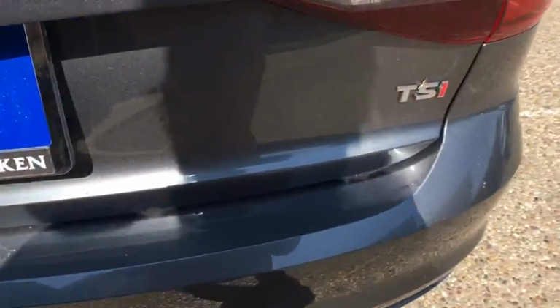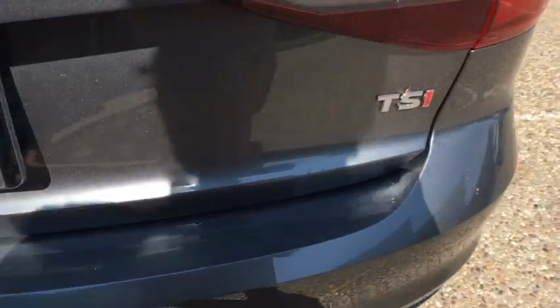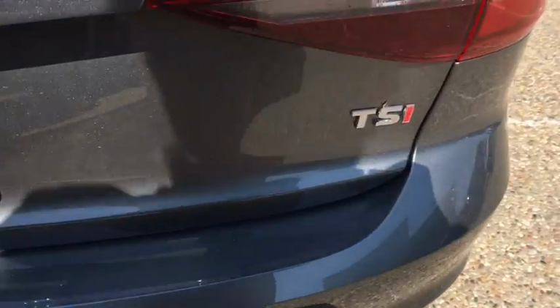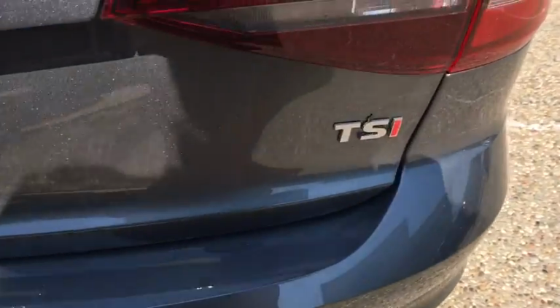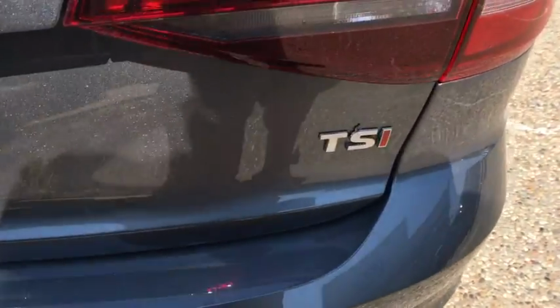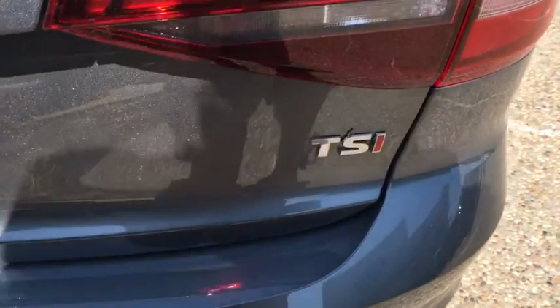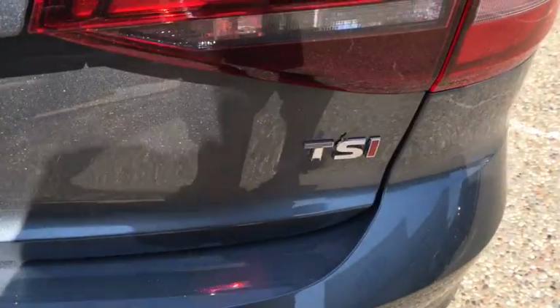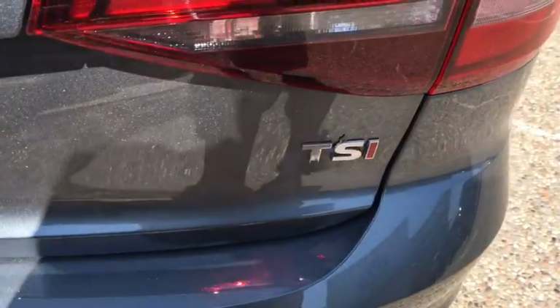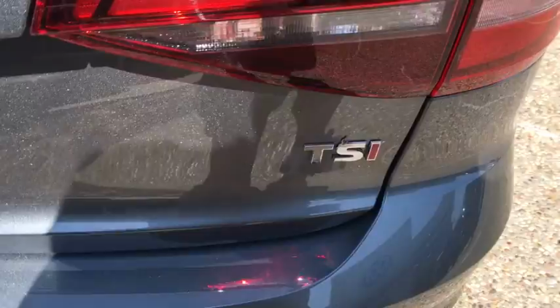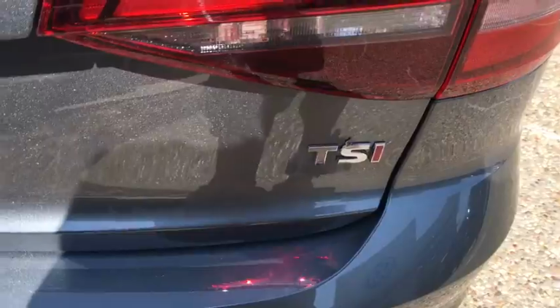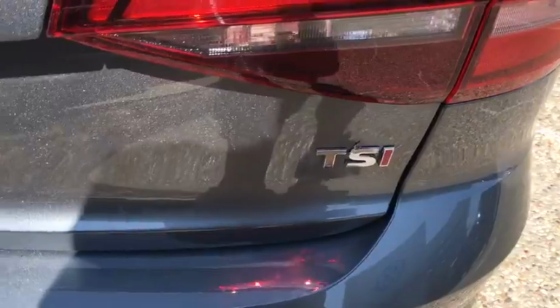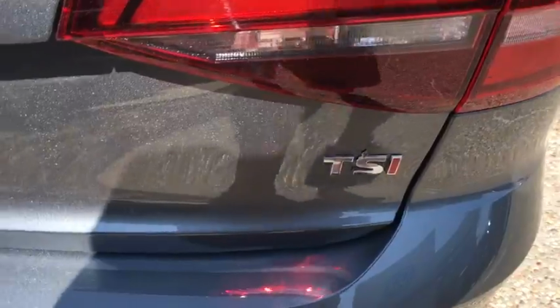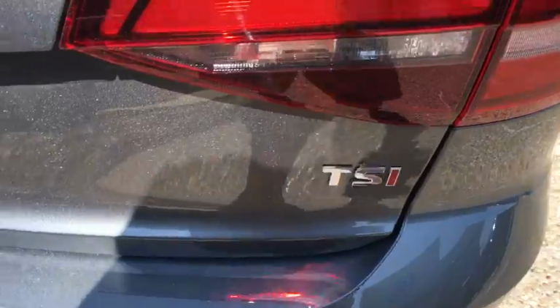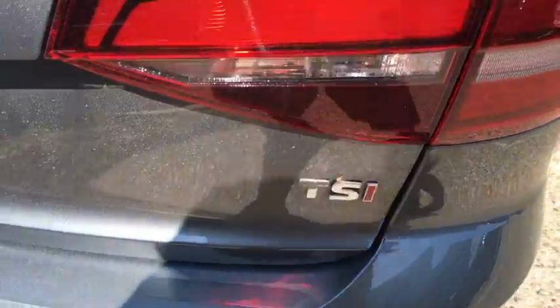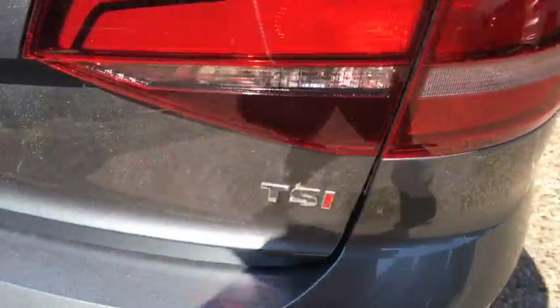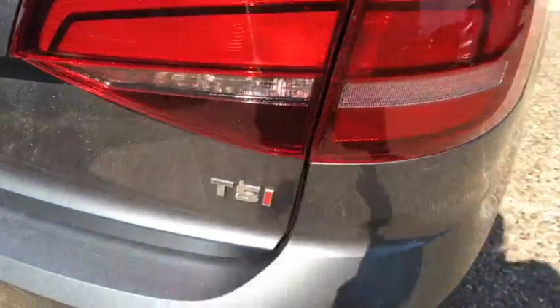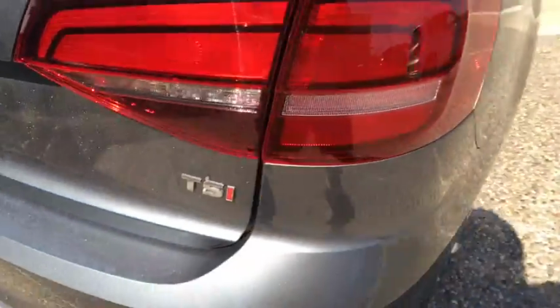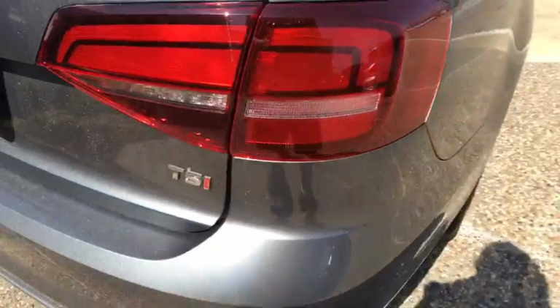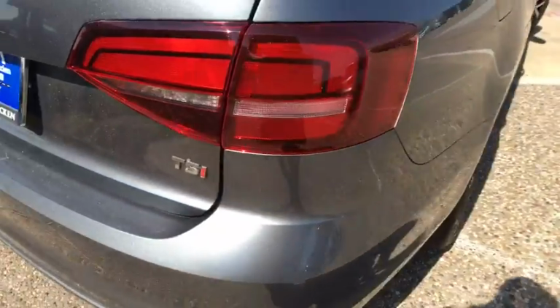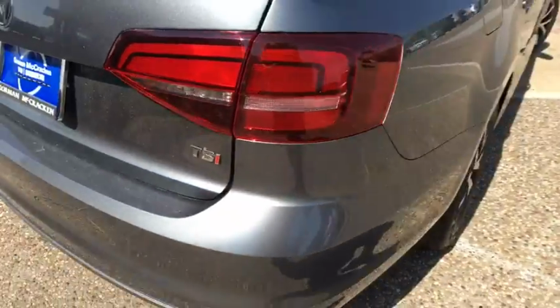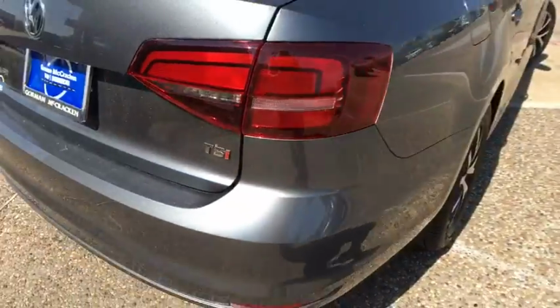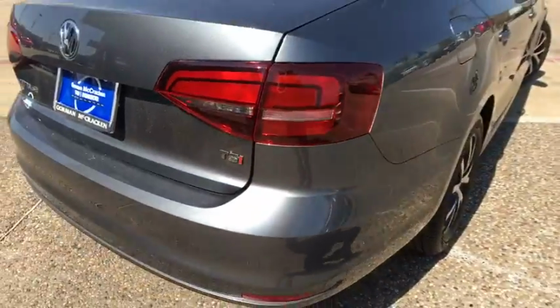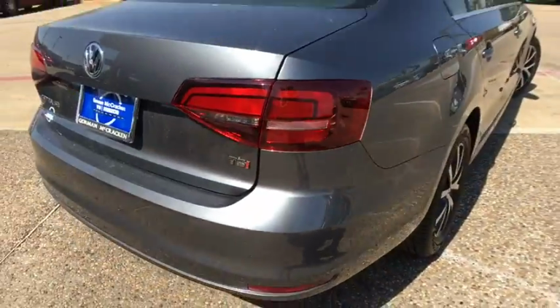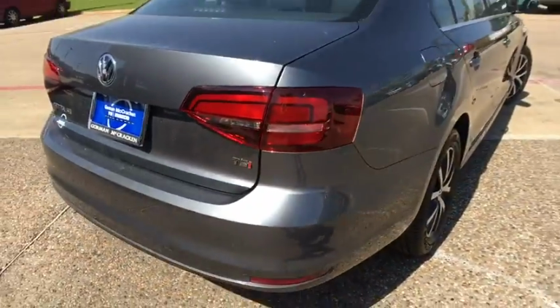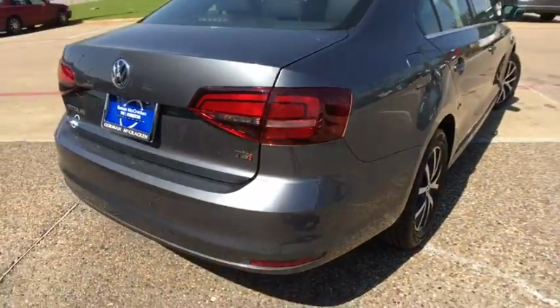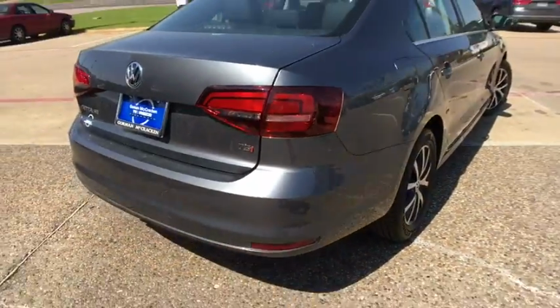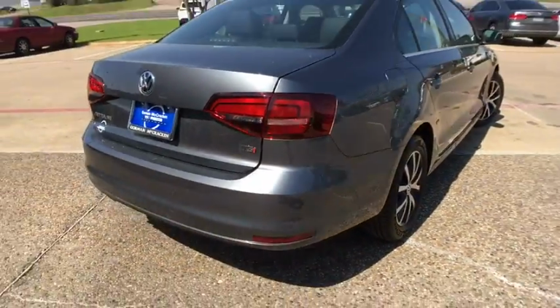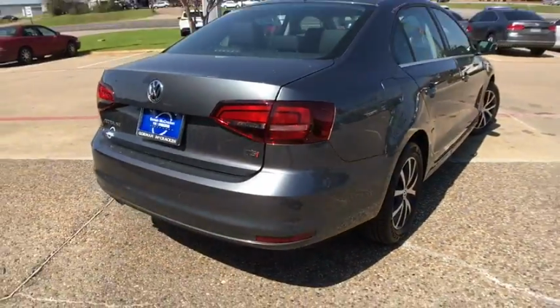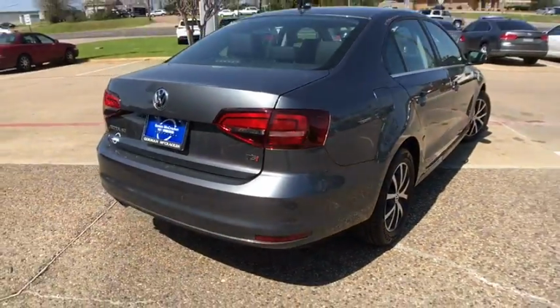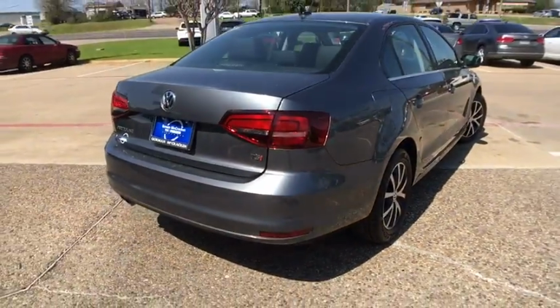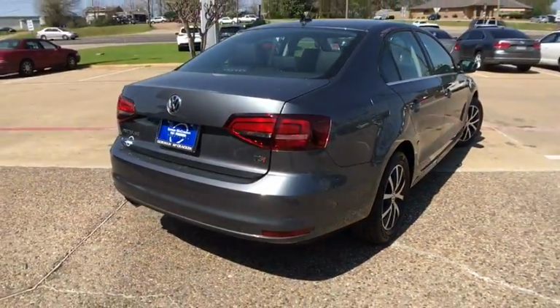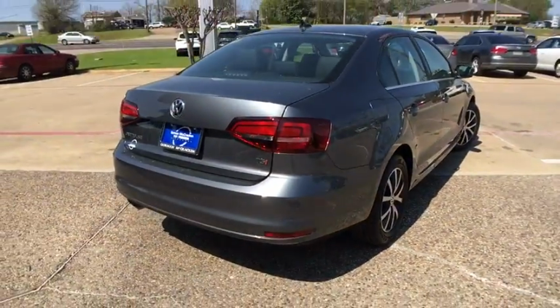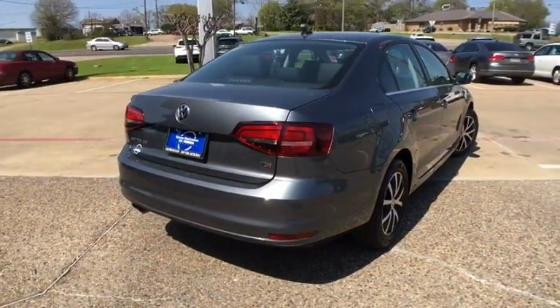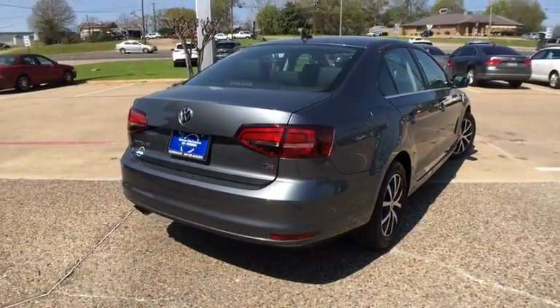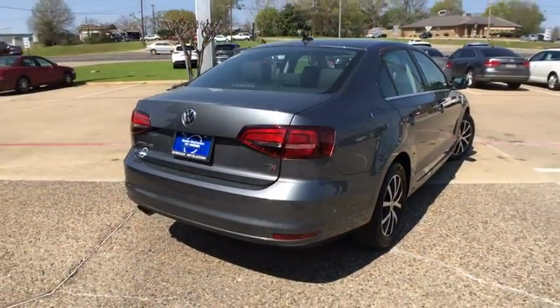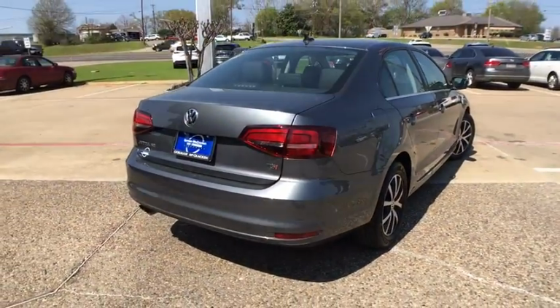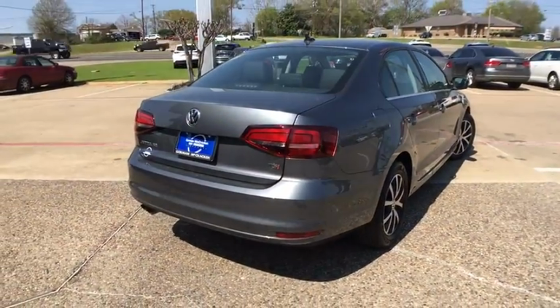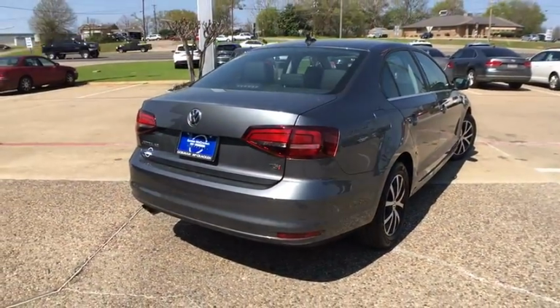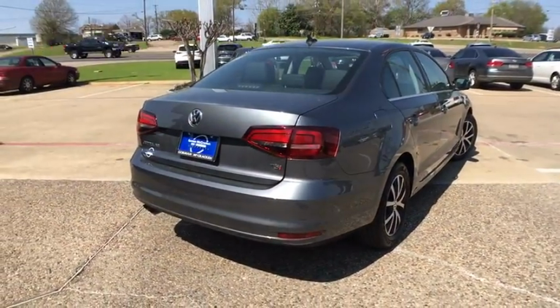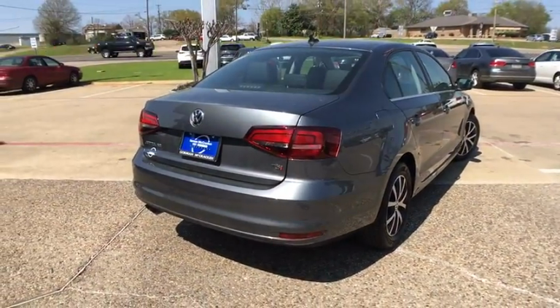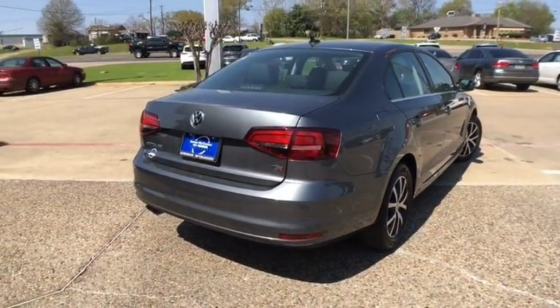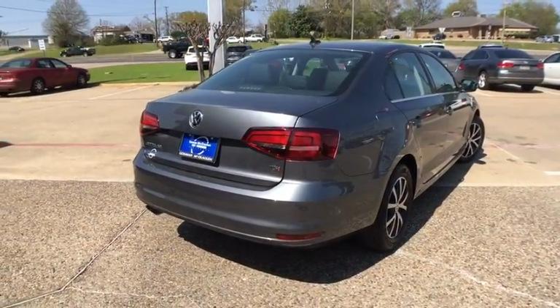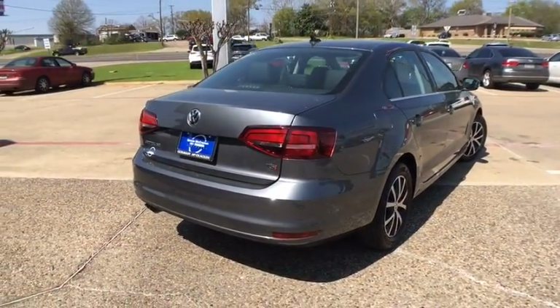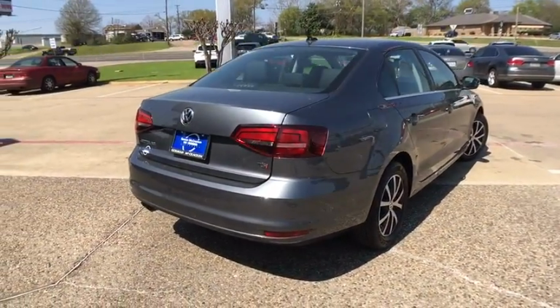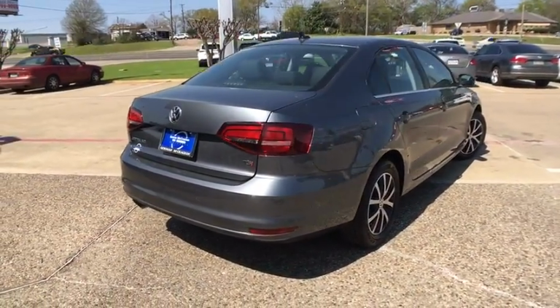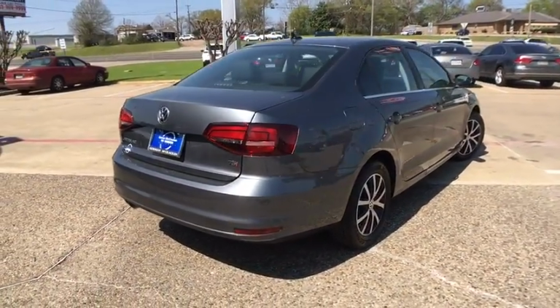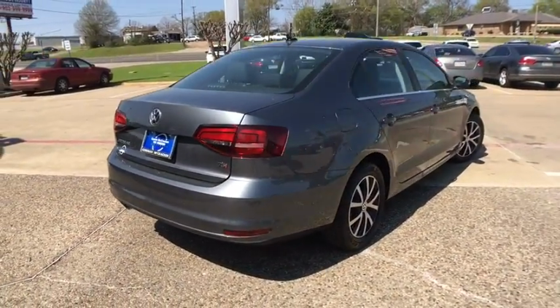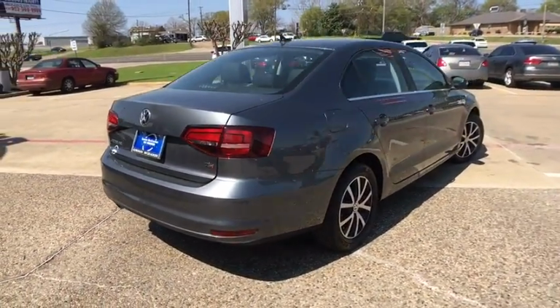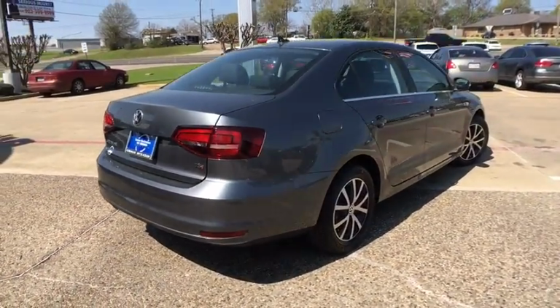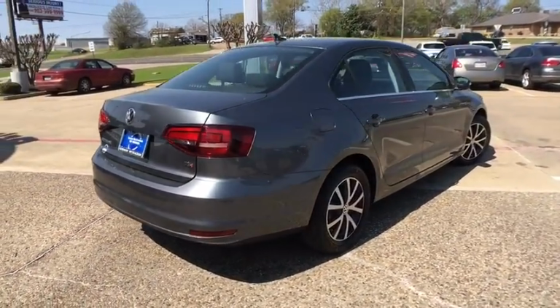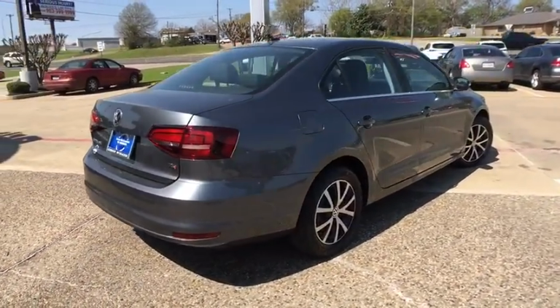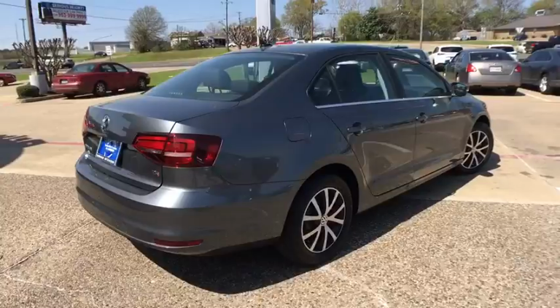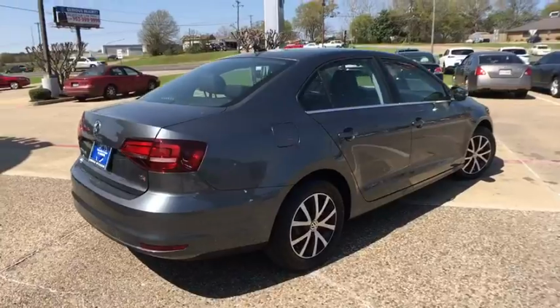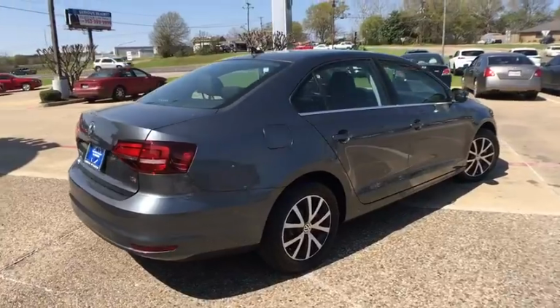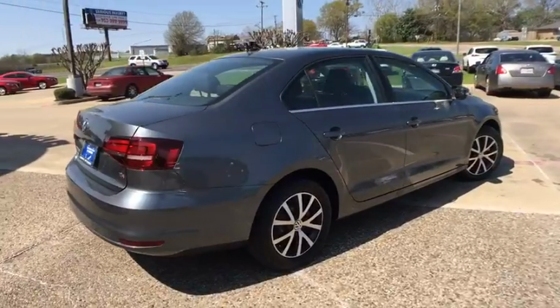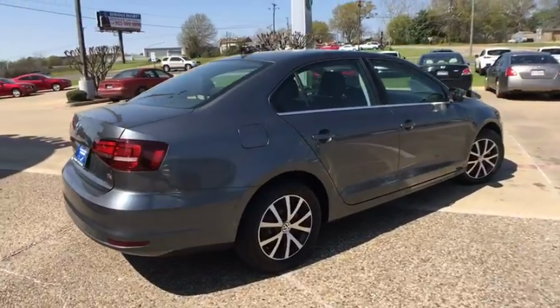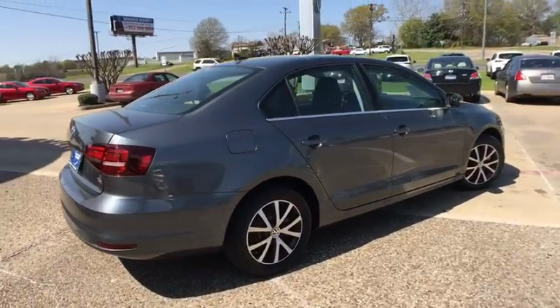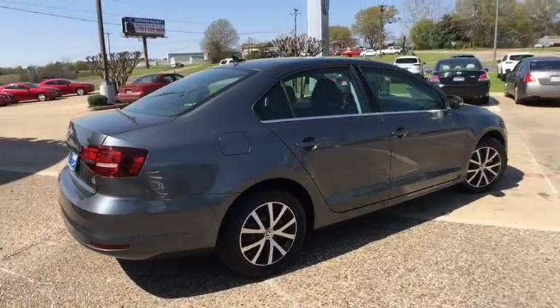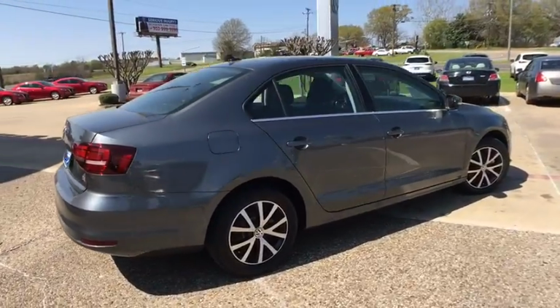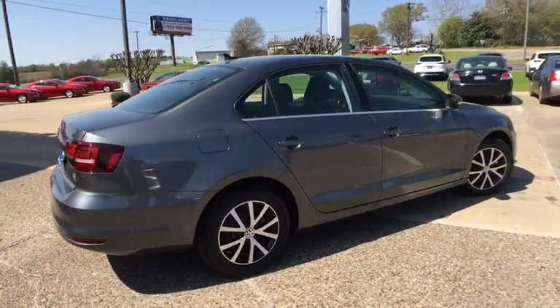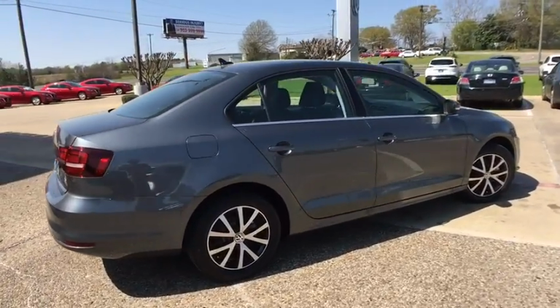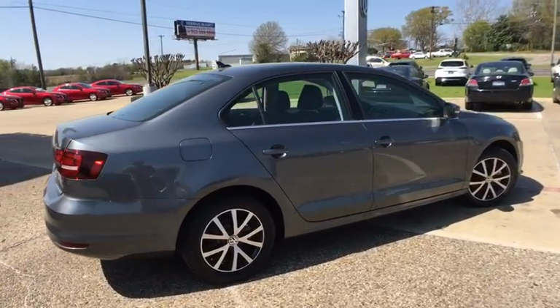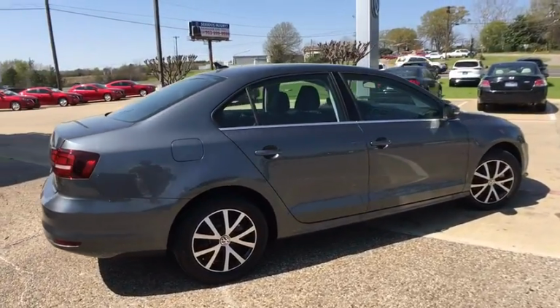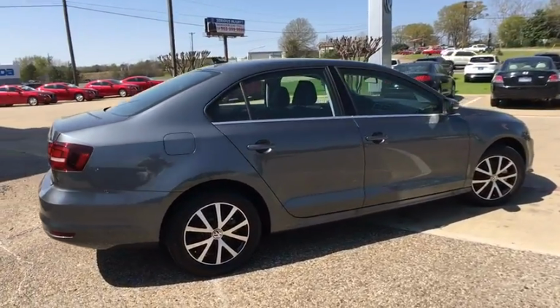Backup camera. Moonroof. Bluetooth. Leather-wrapped steering wheel. Adjustable steering wheel. Power steering. Cruise control. Keyless start.